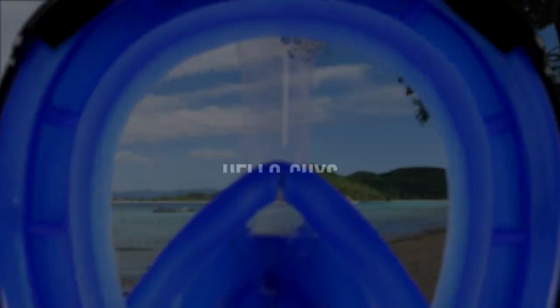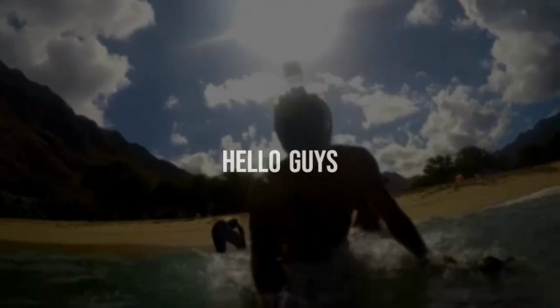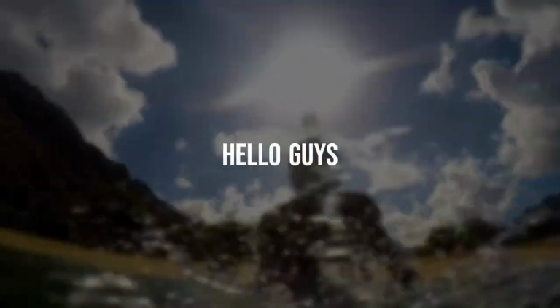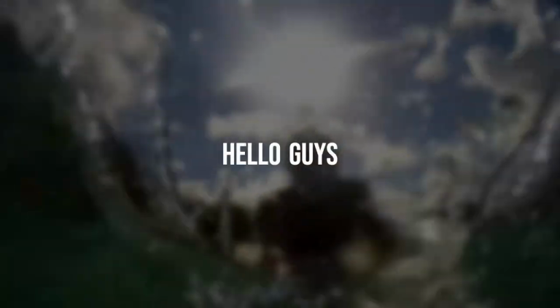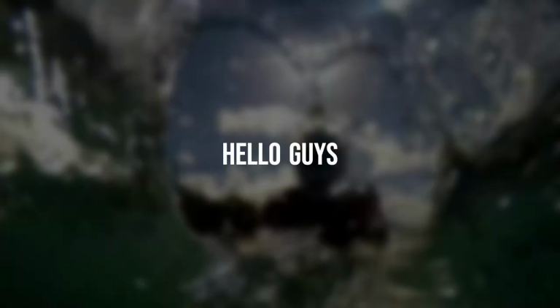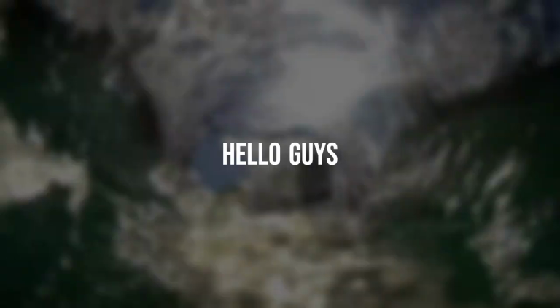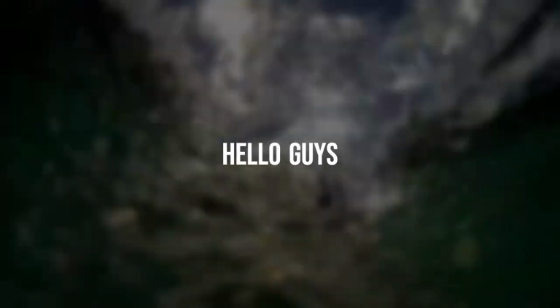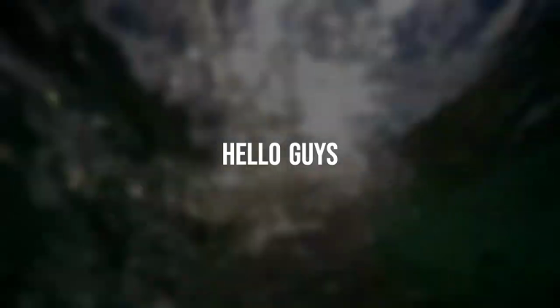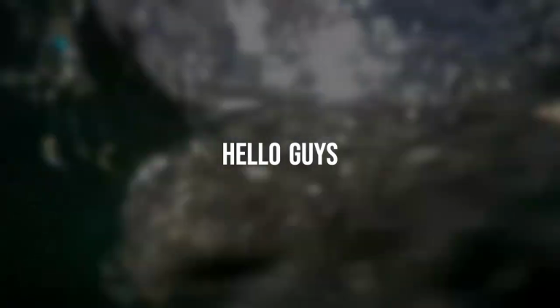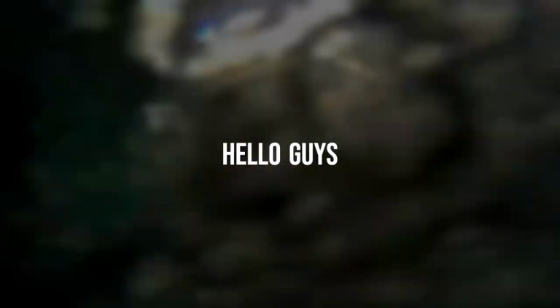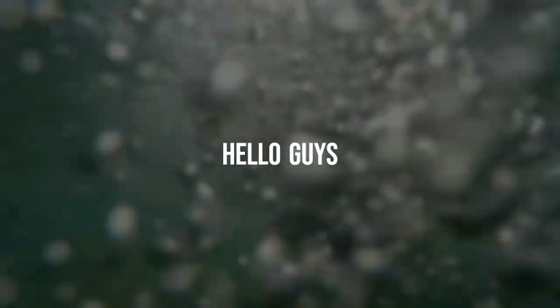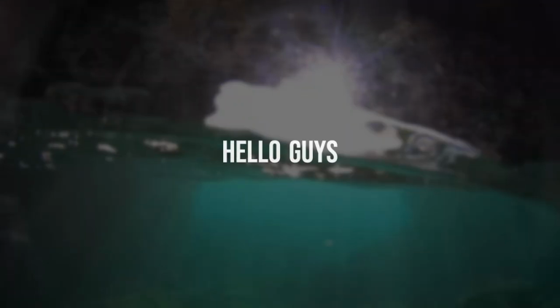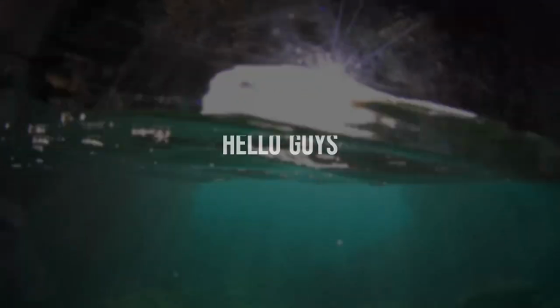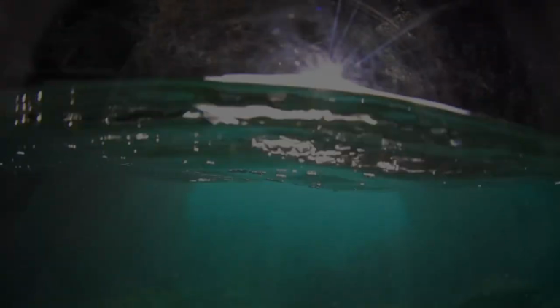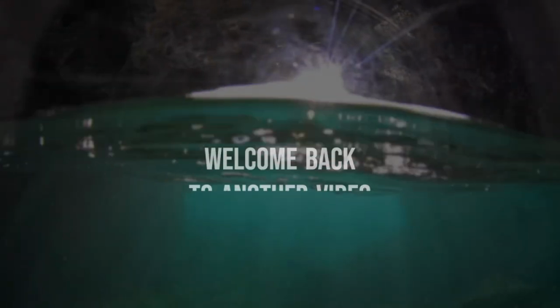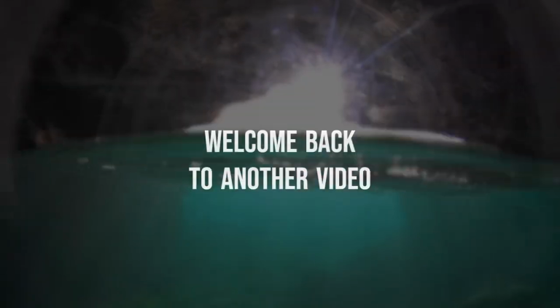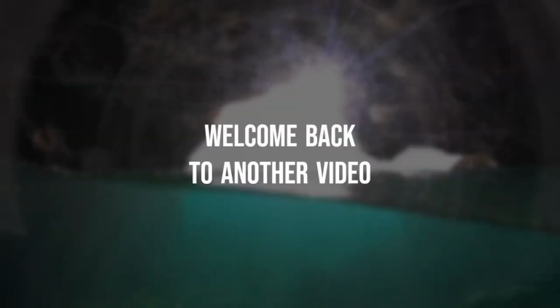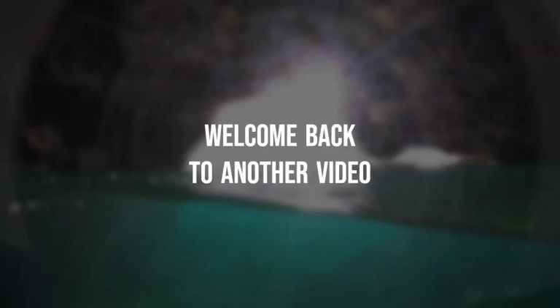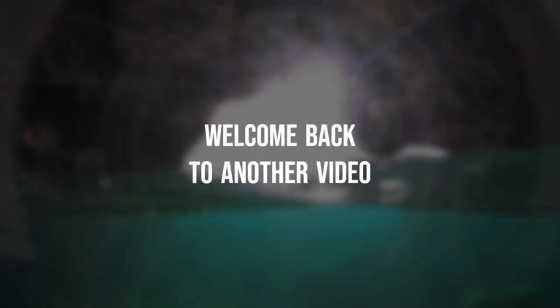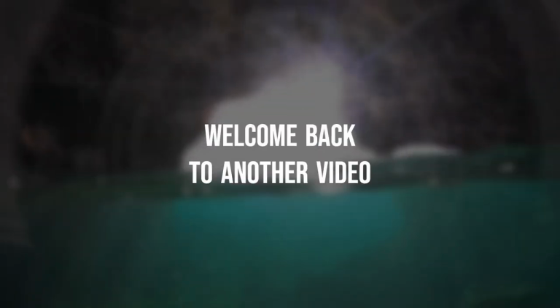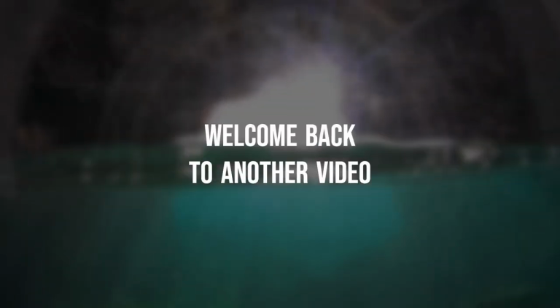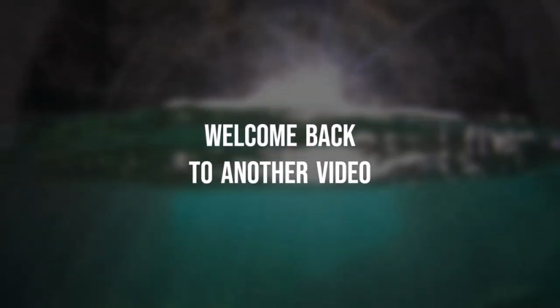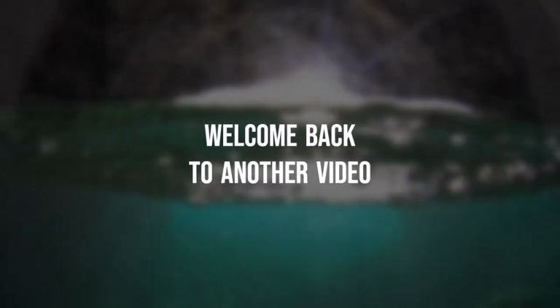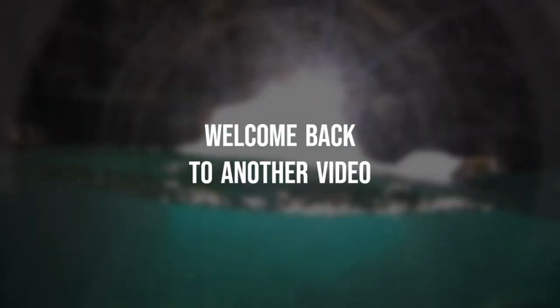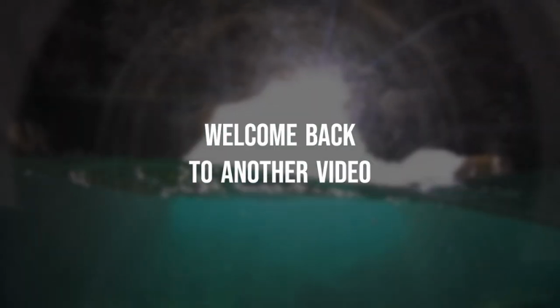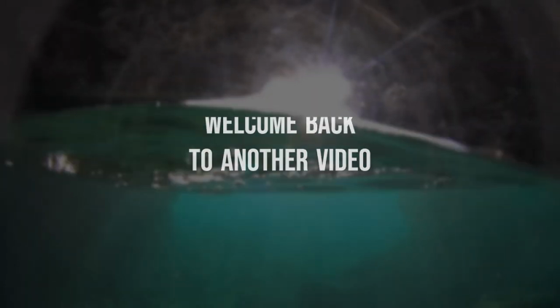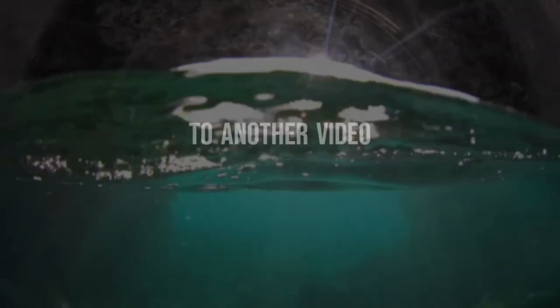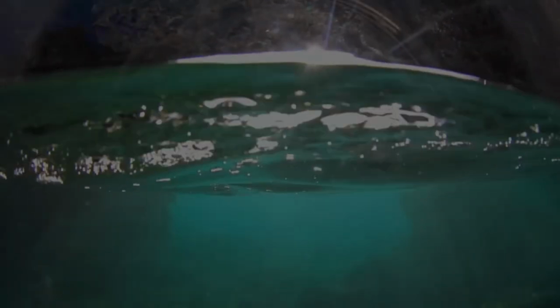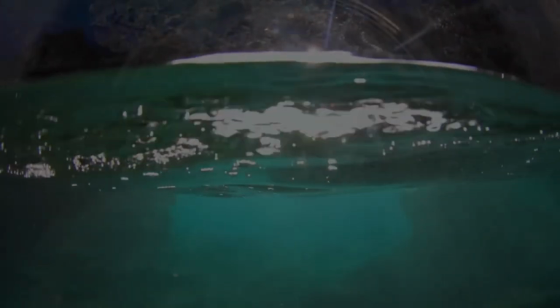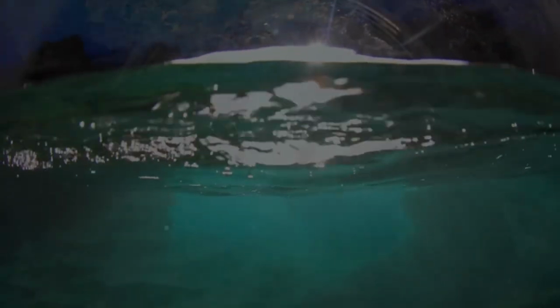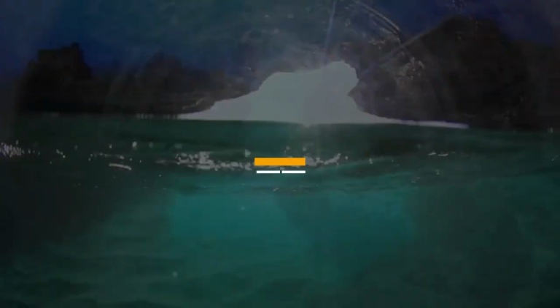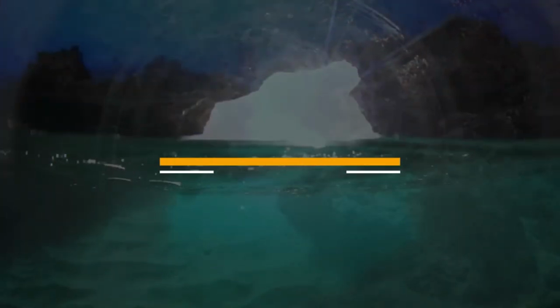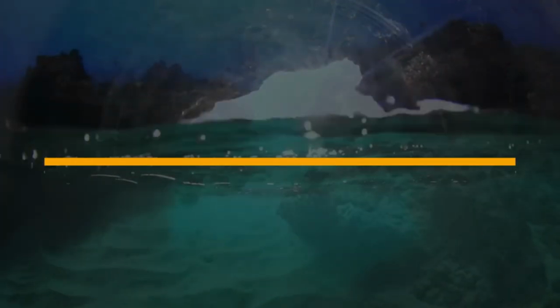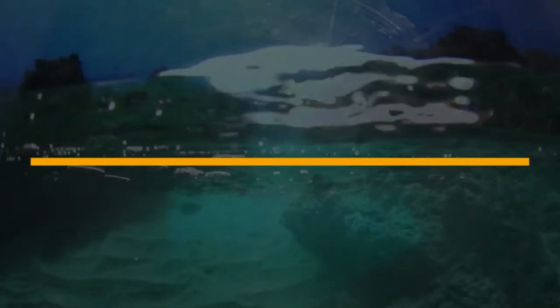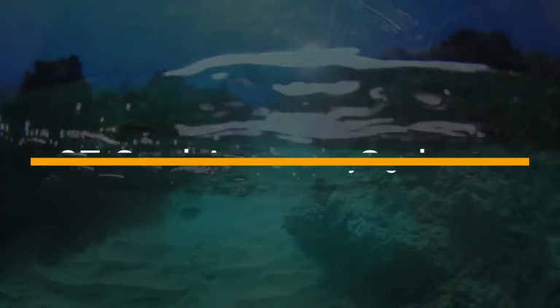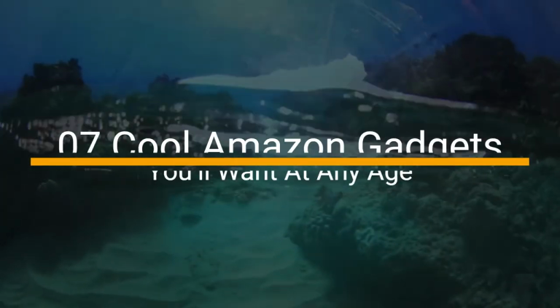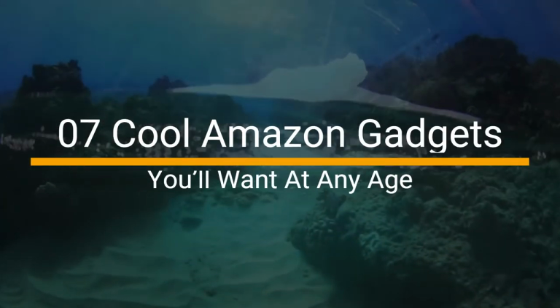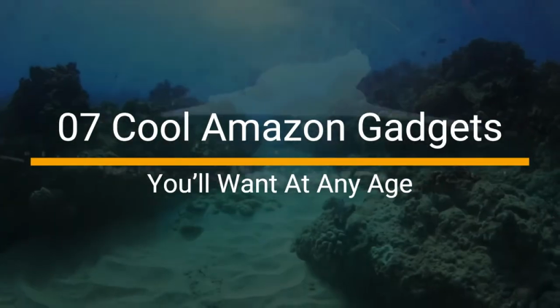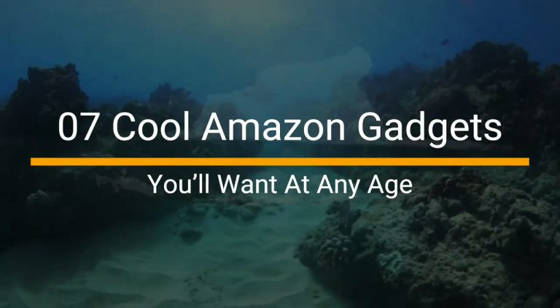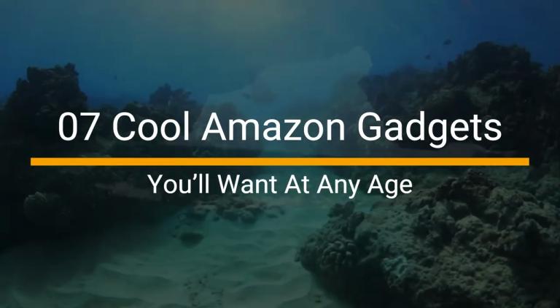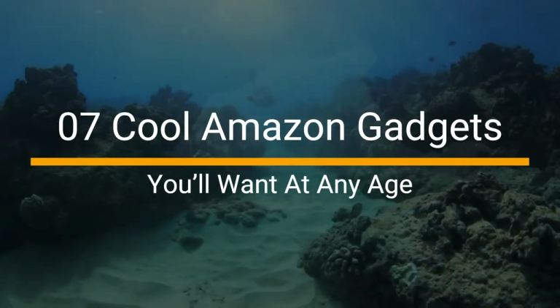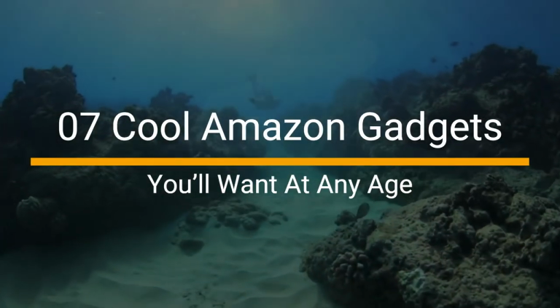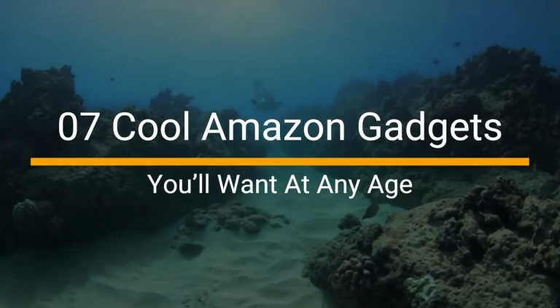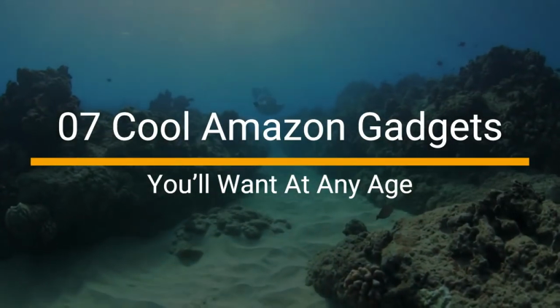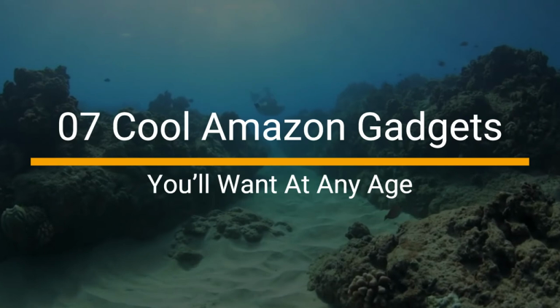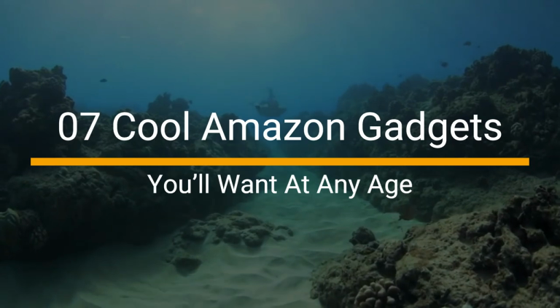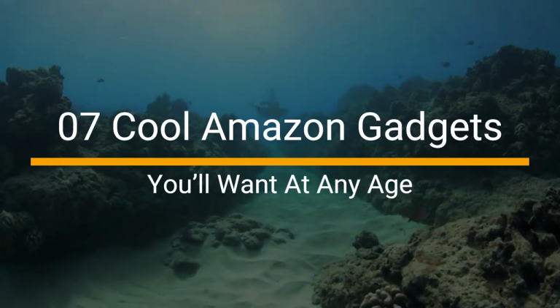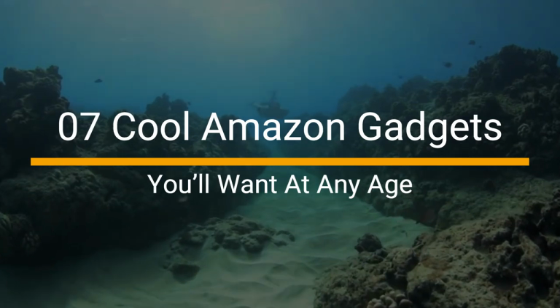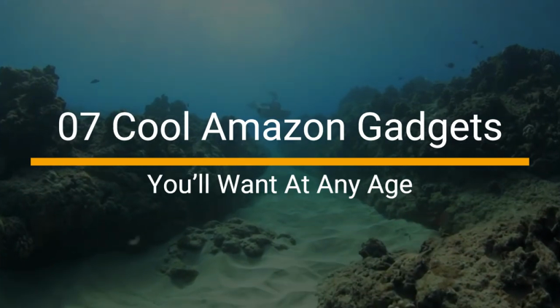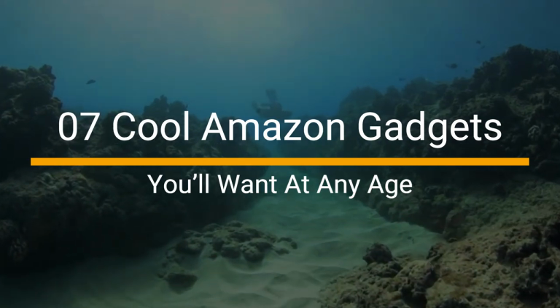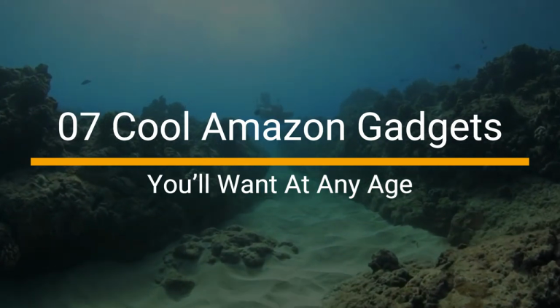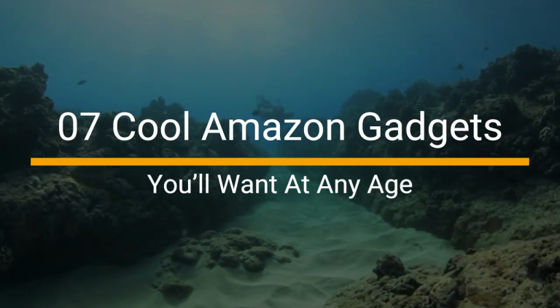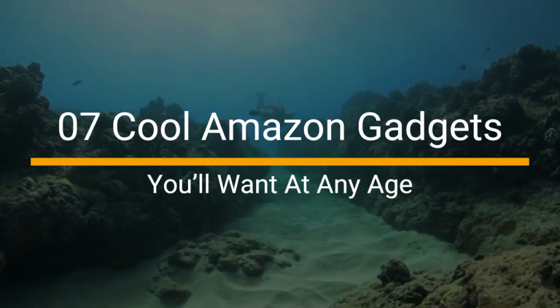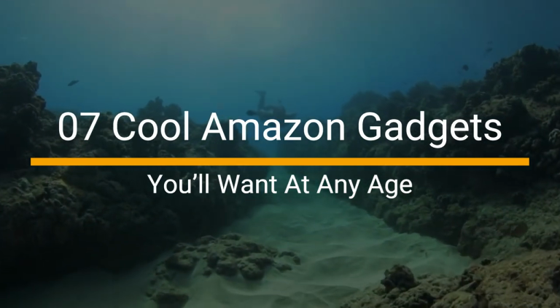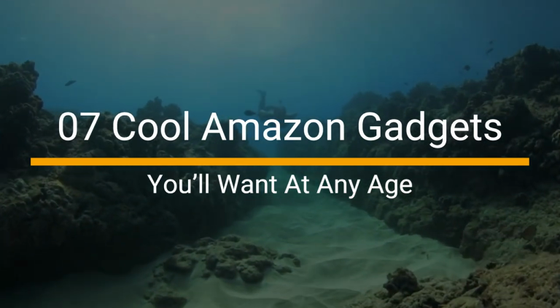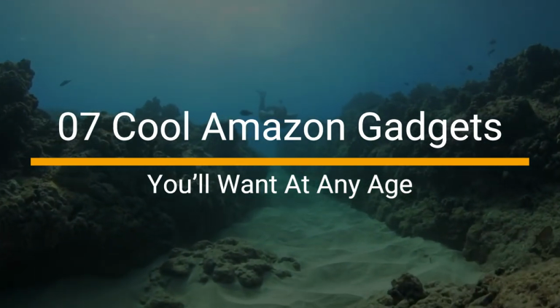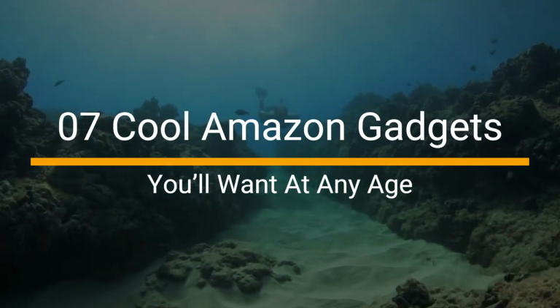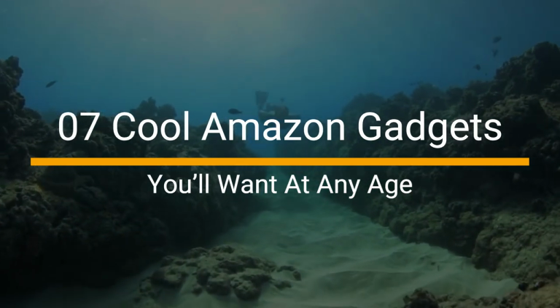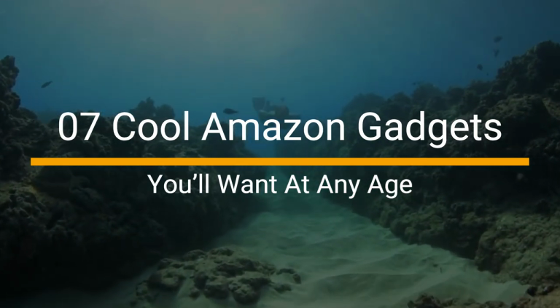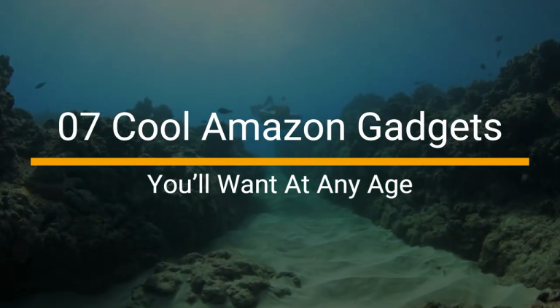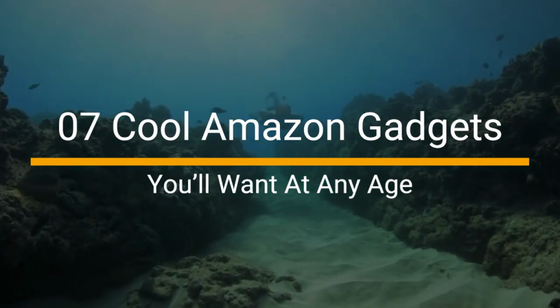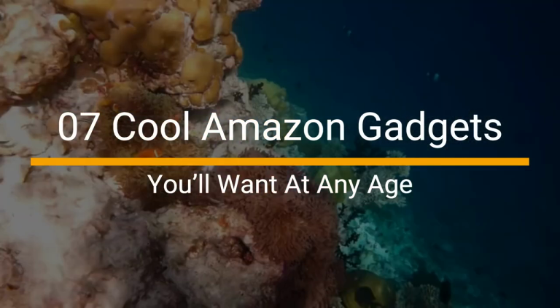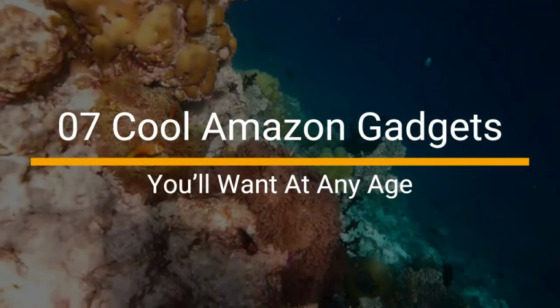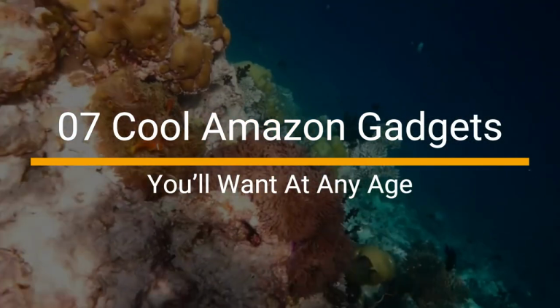Hello guys, welcome back to another video. In this video you will find 7 cool Amazon gadgets you'll want at any age.